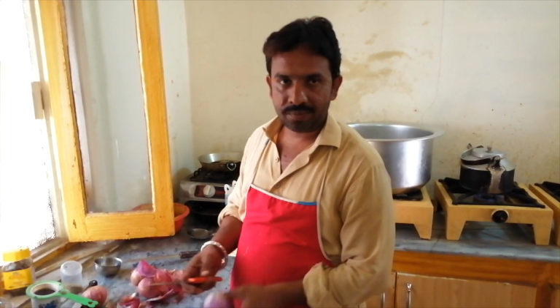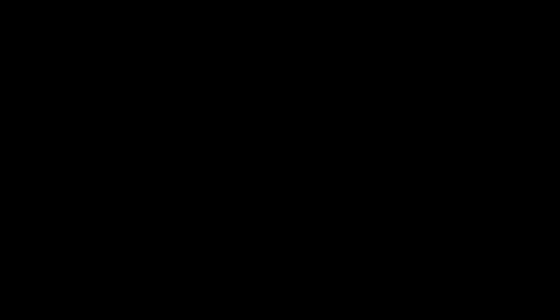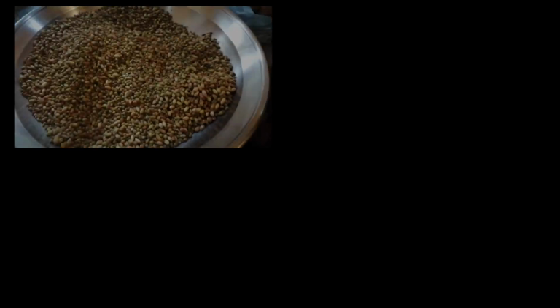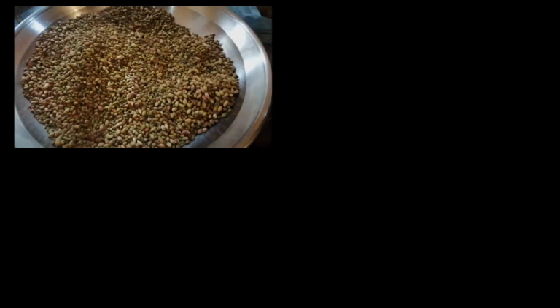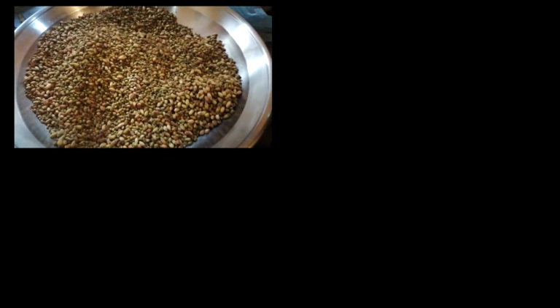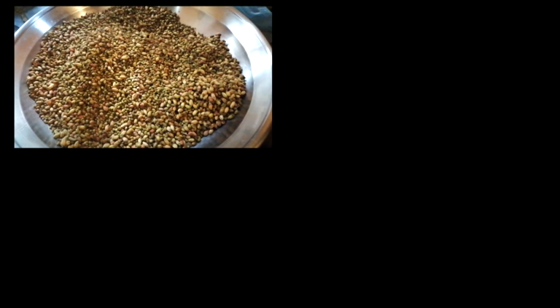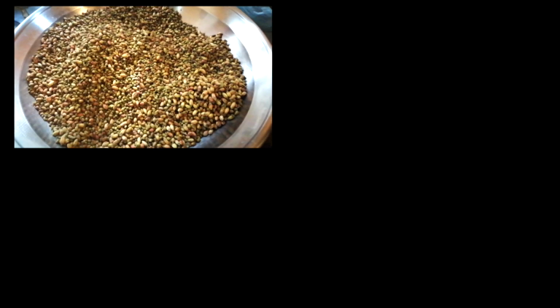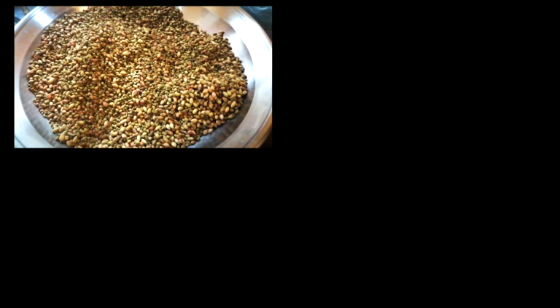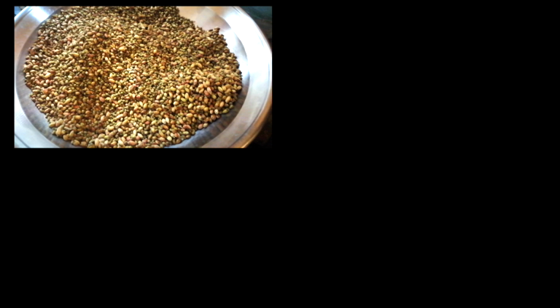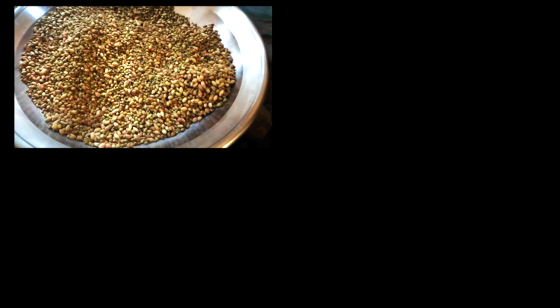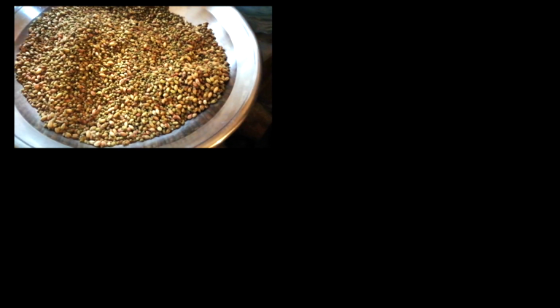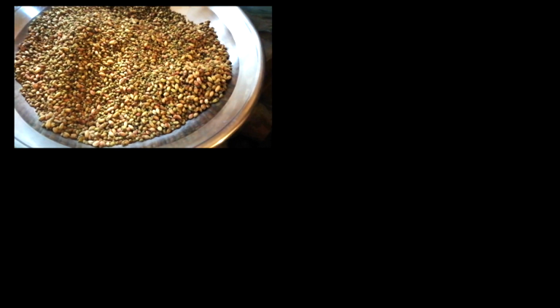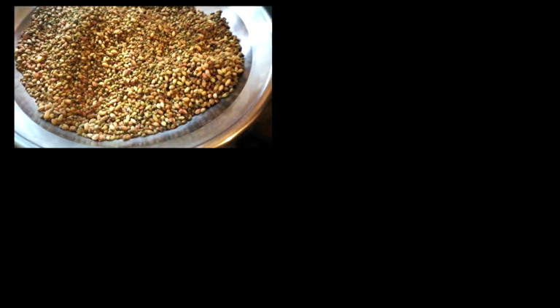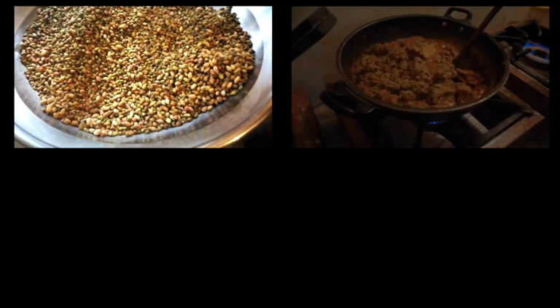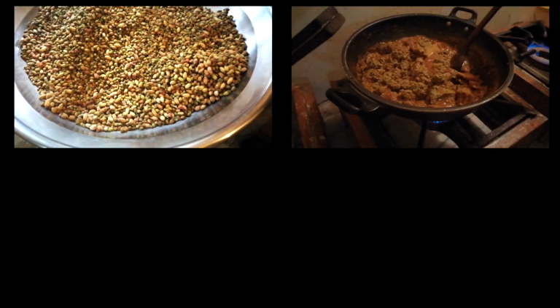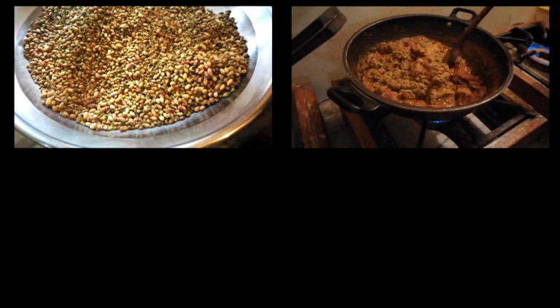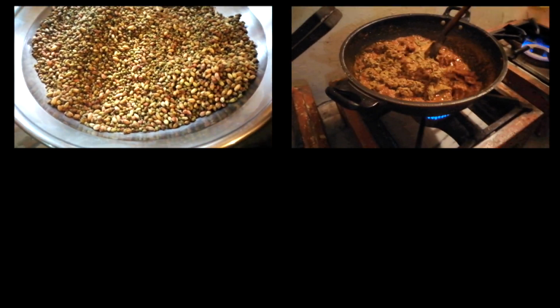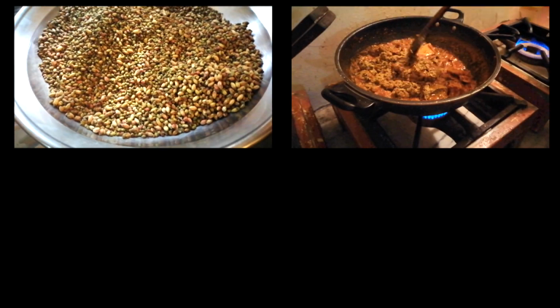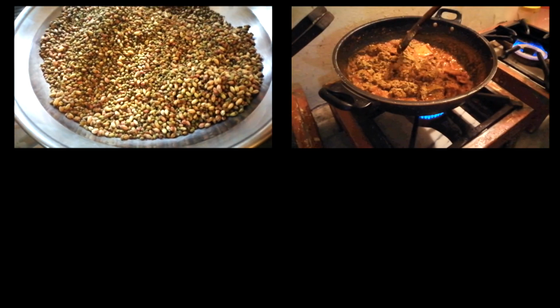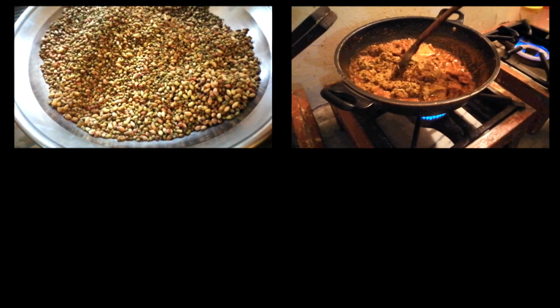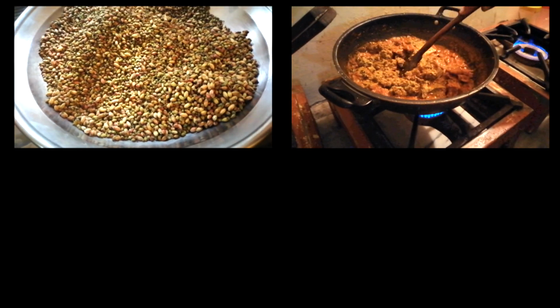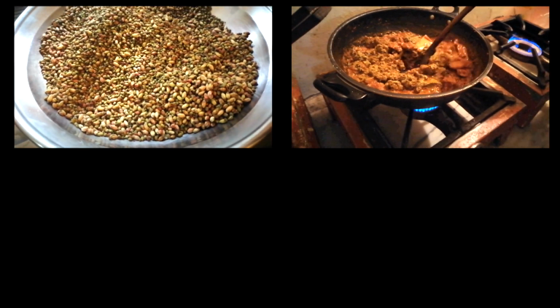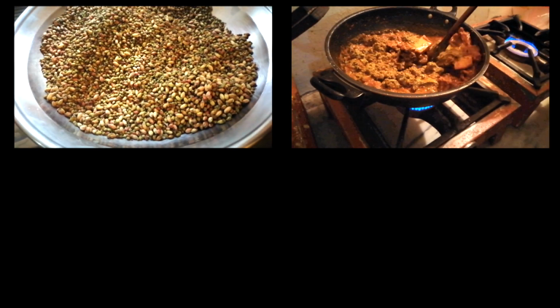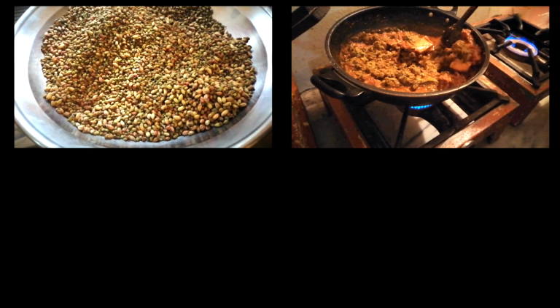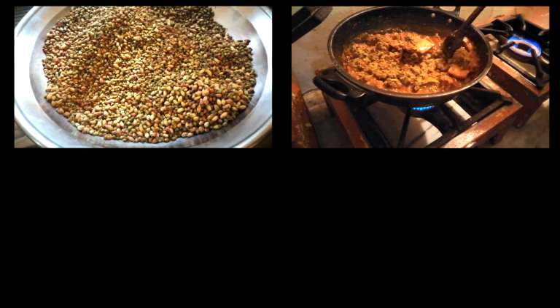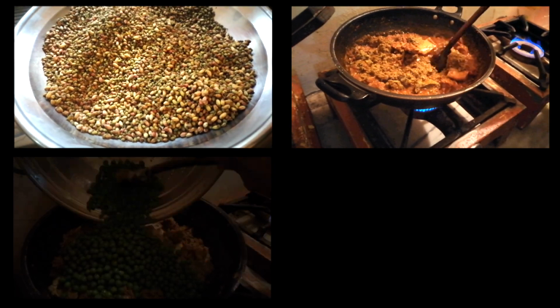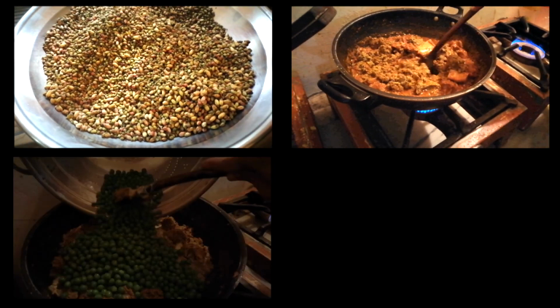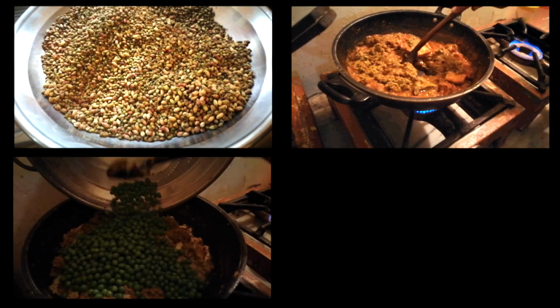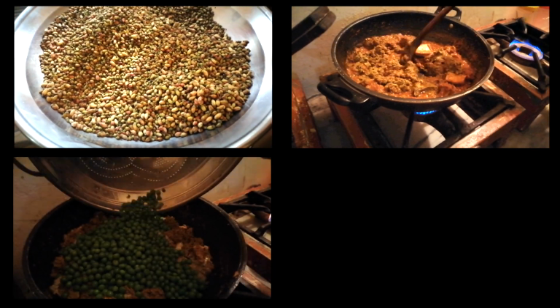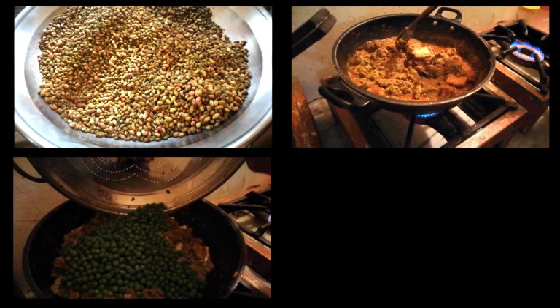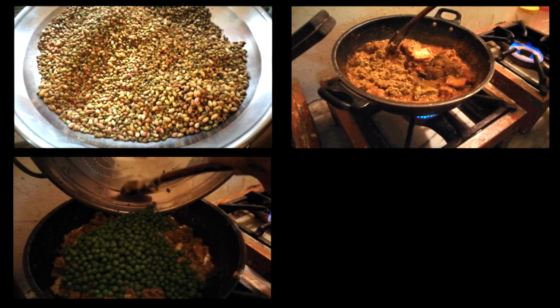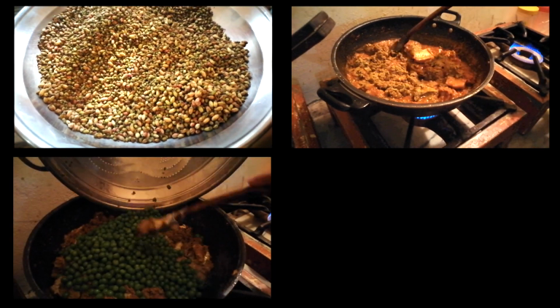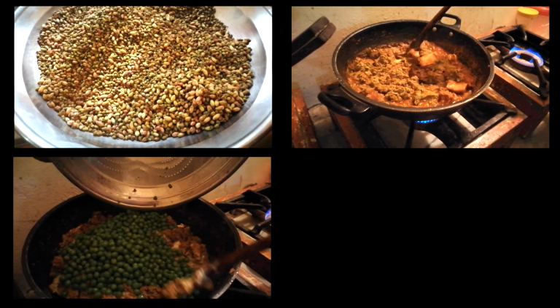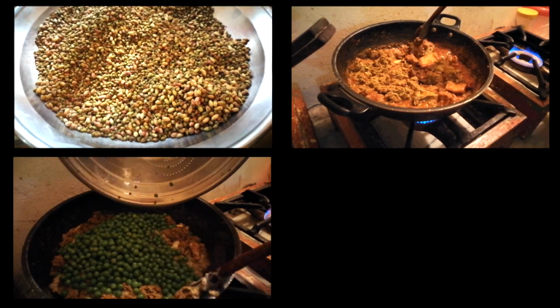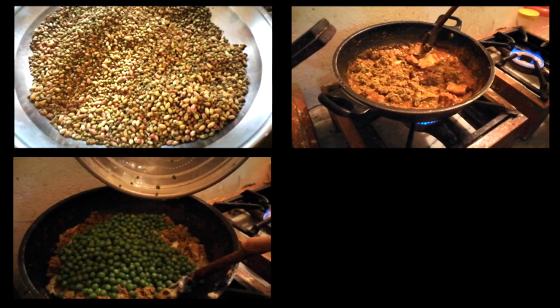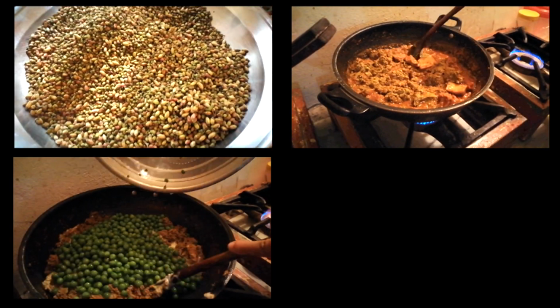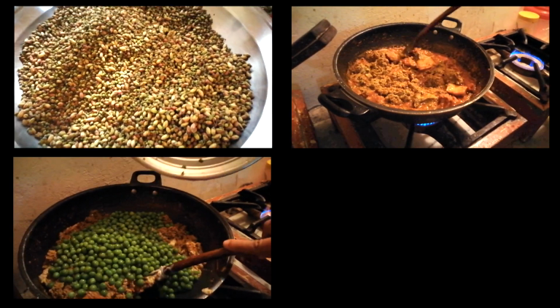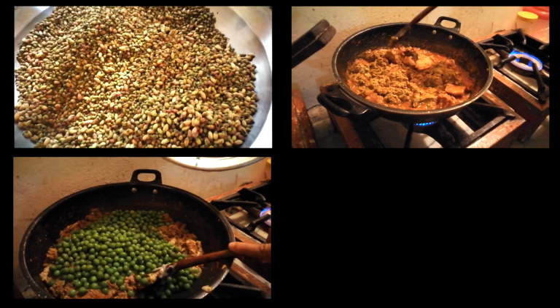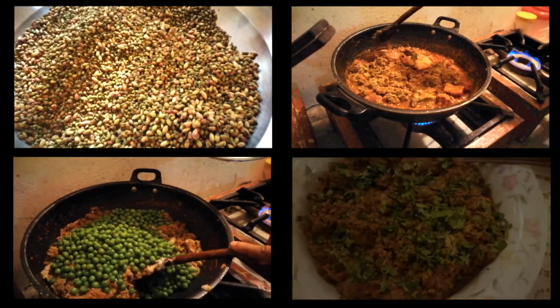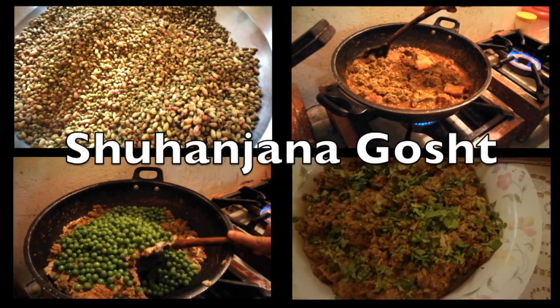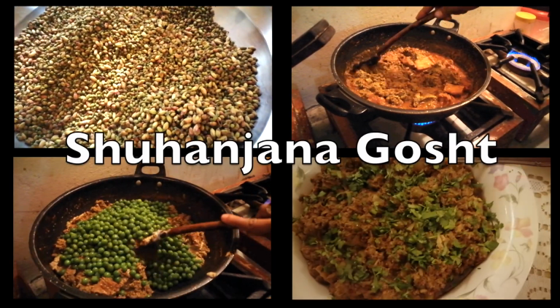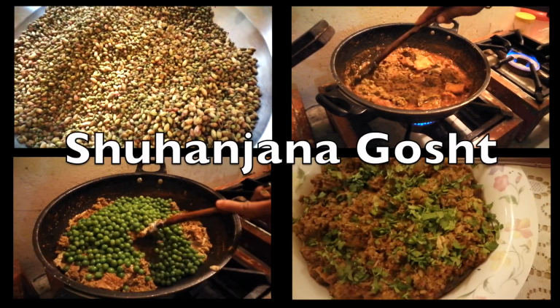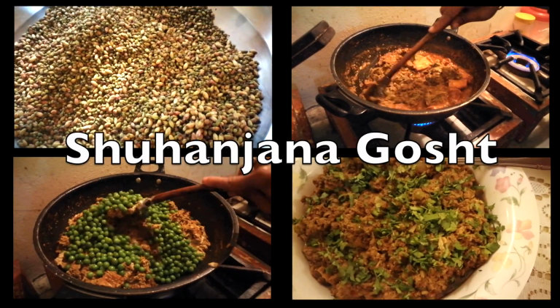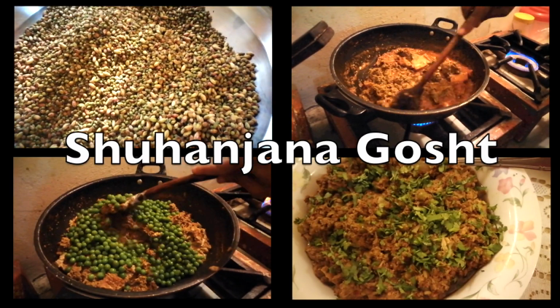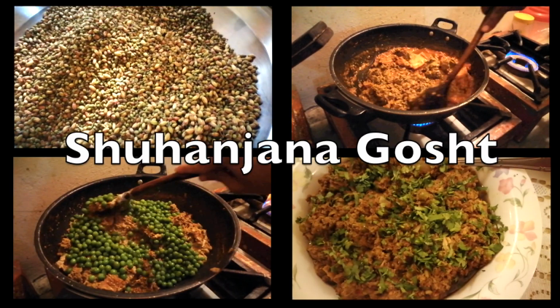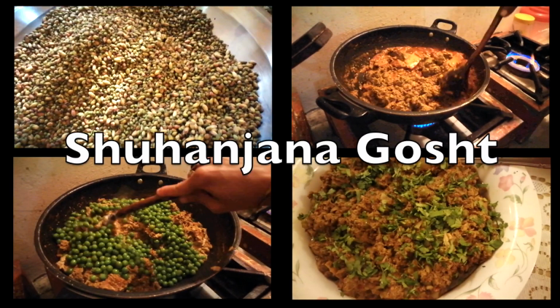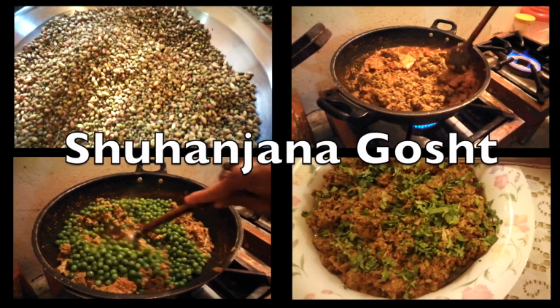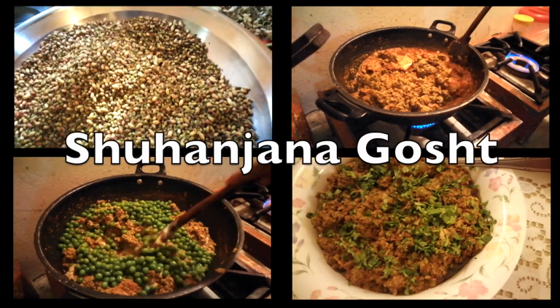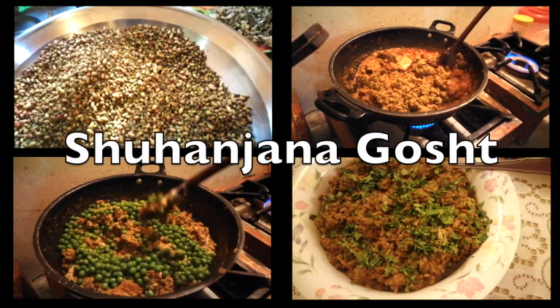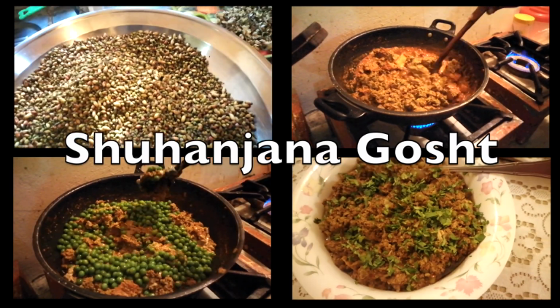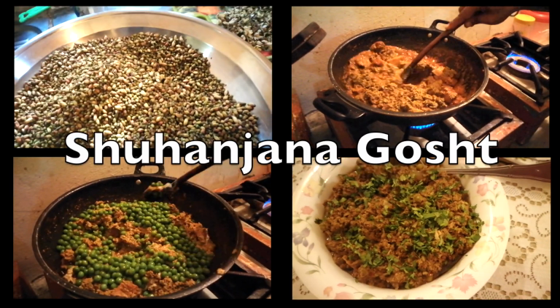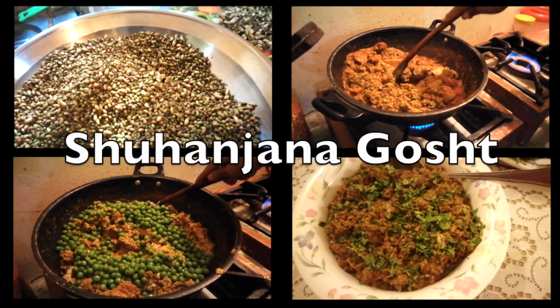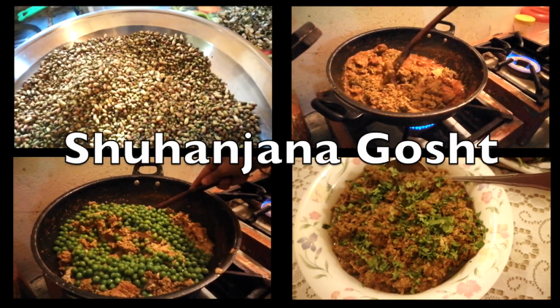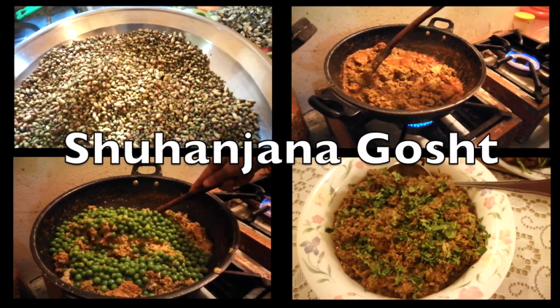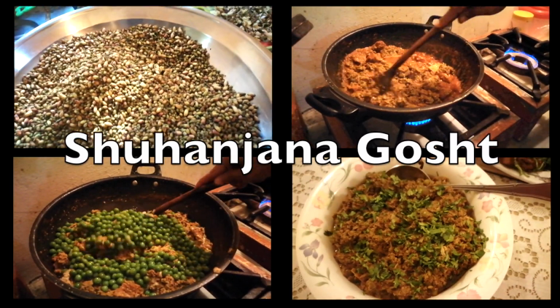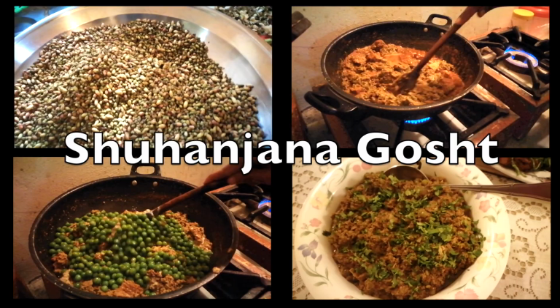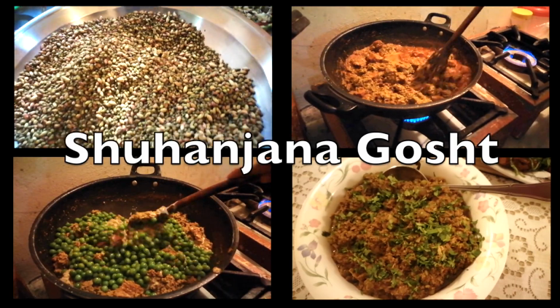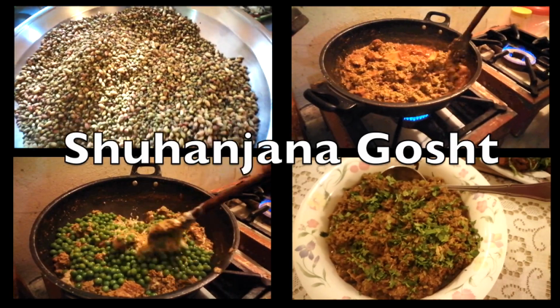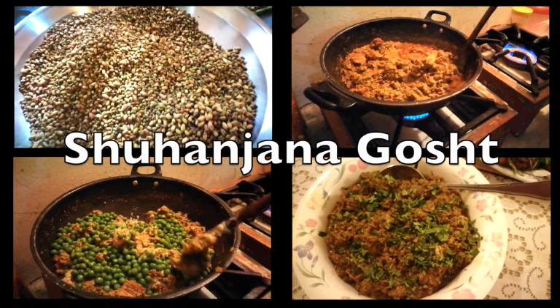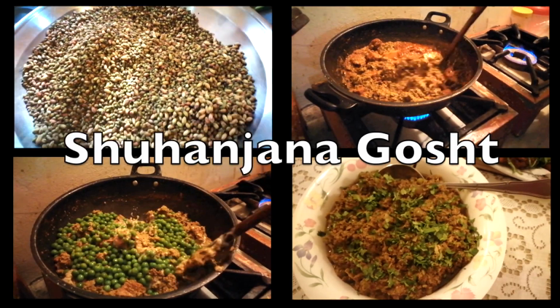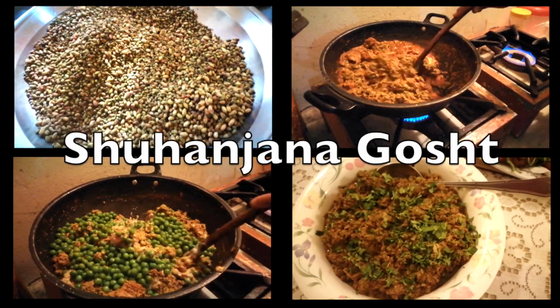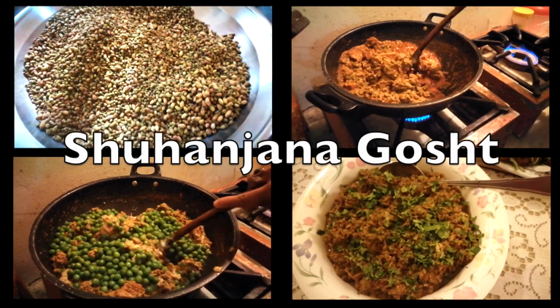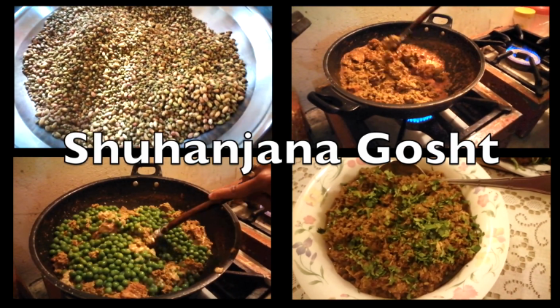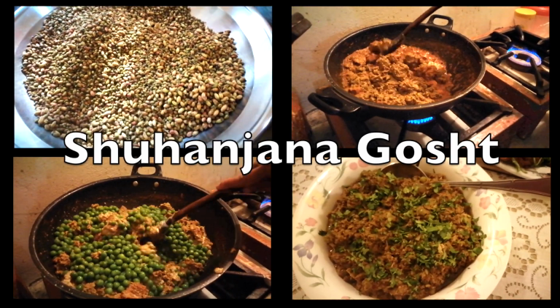And today, Kasu Sahib will show us how to make organic Suhaanjana Moringa Gosht.